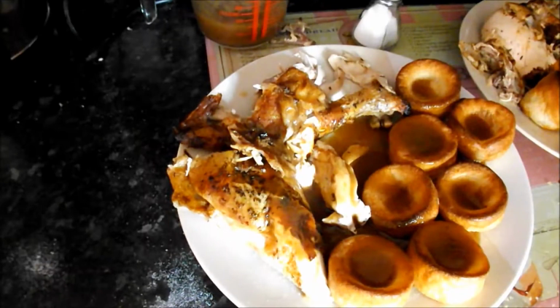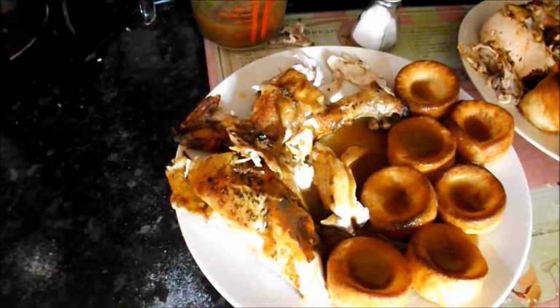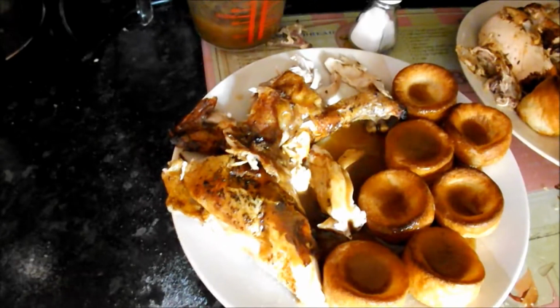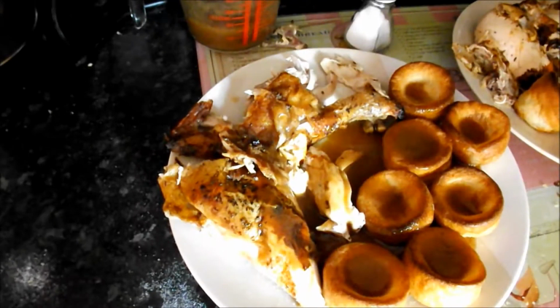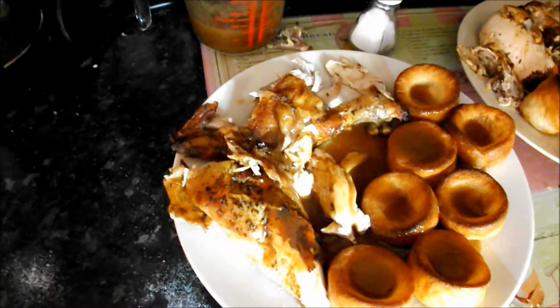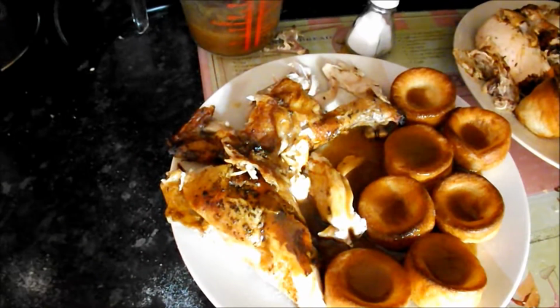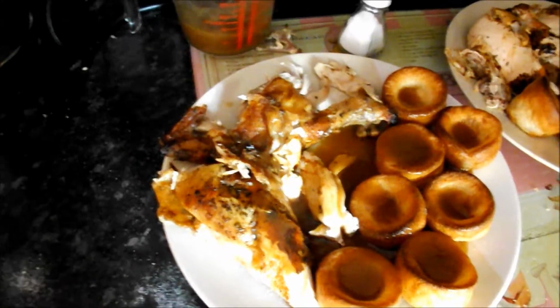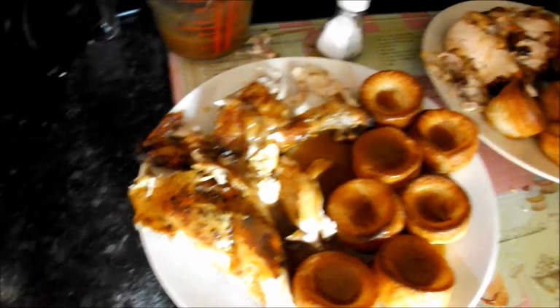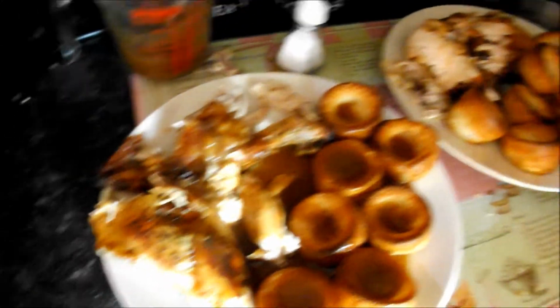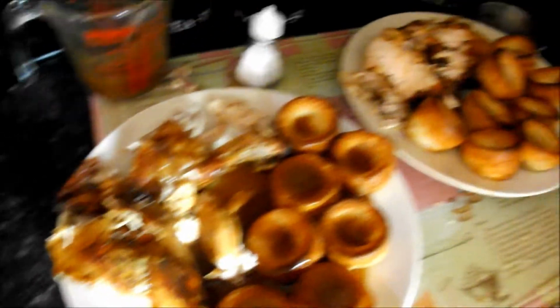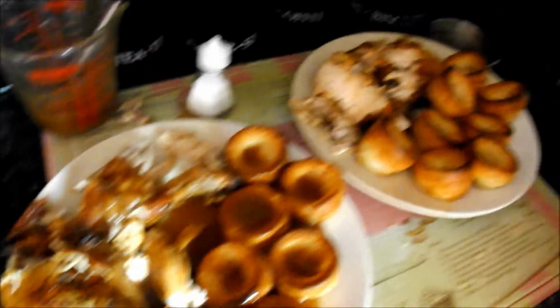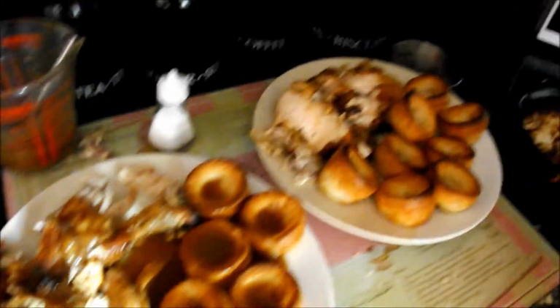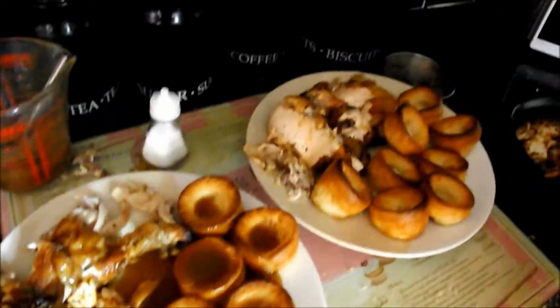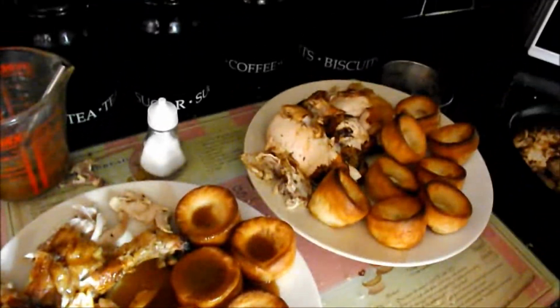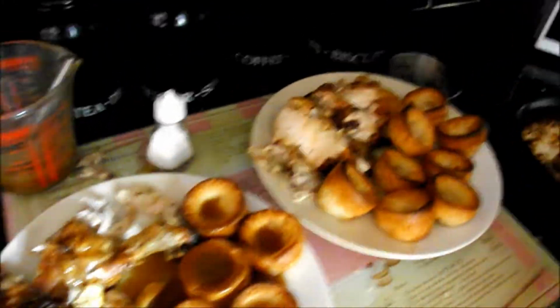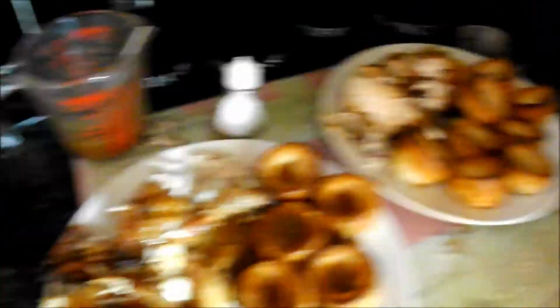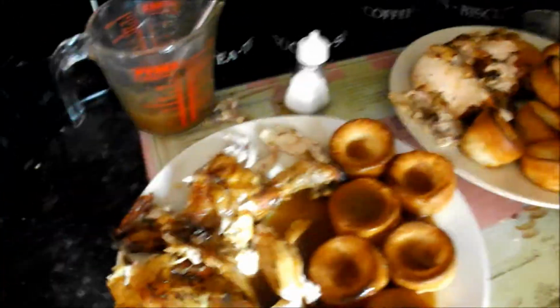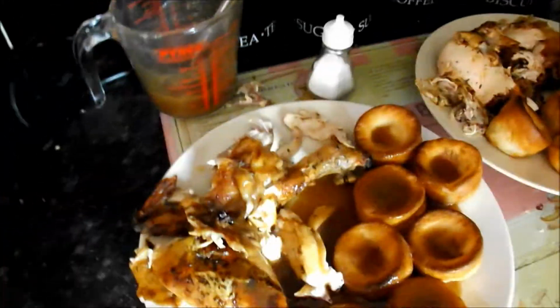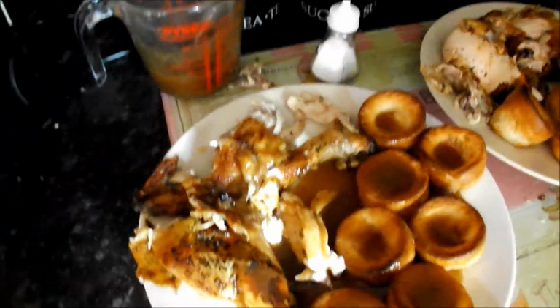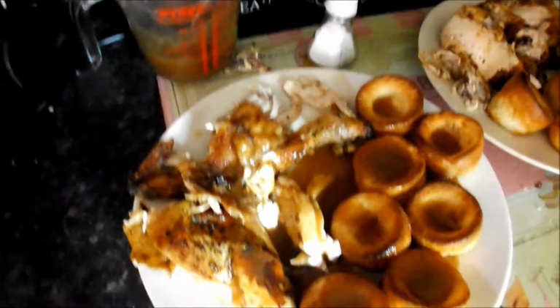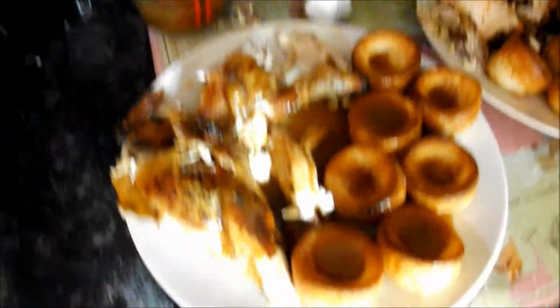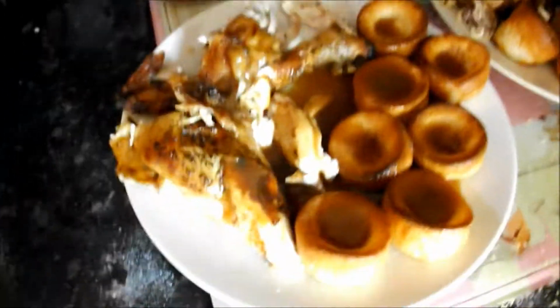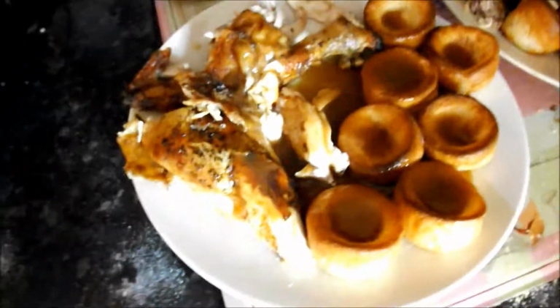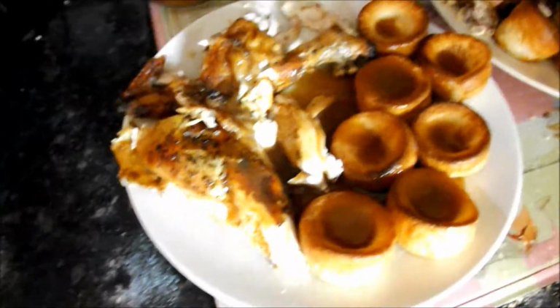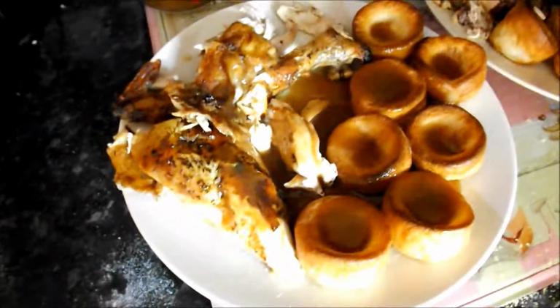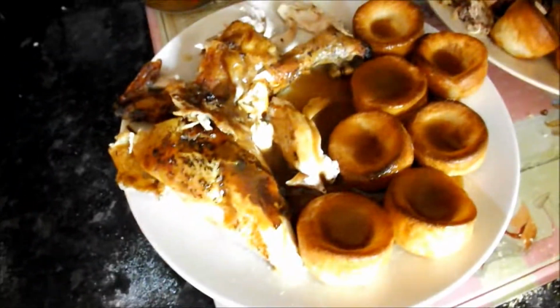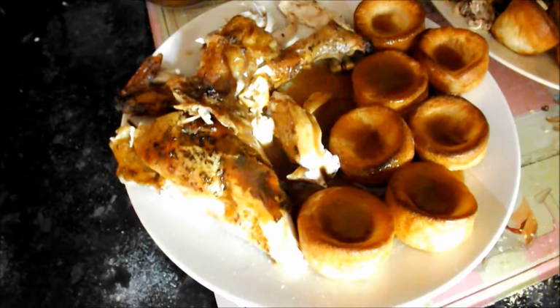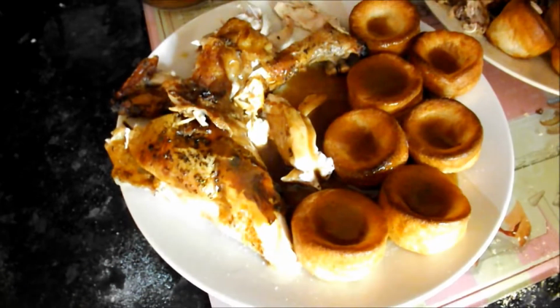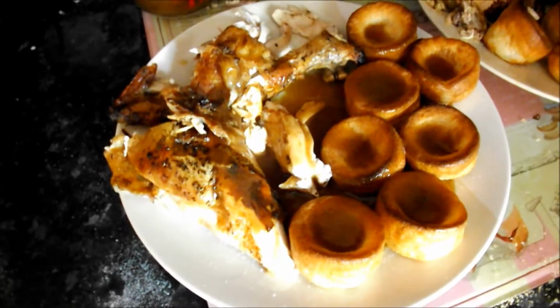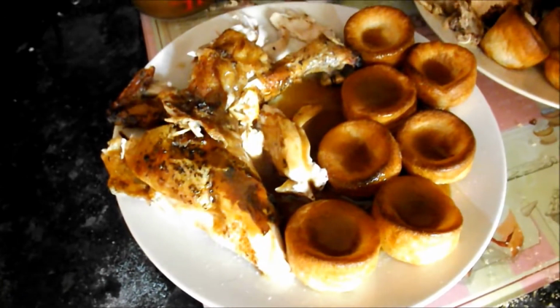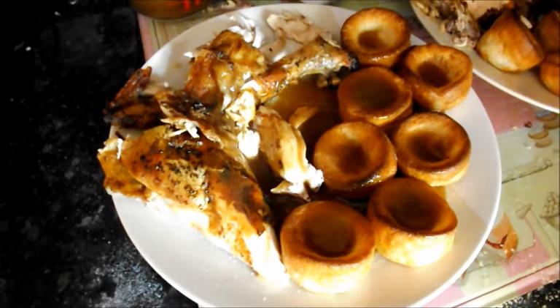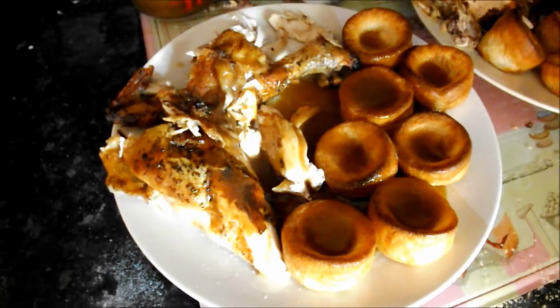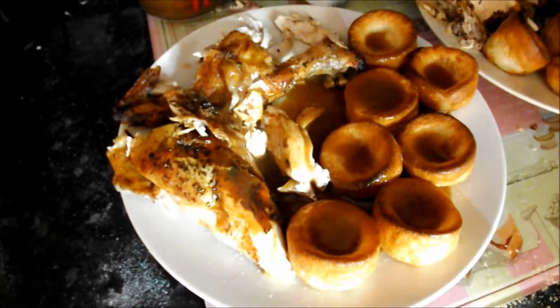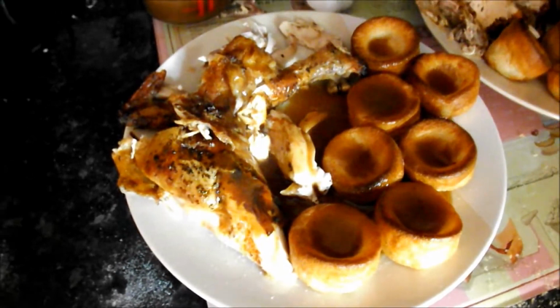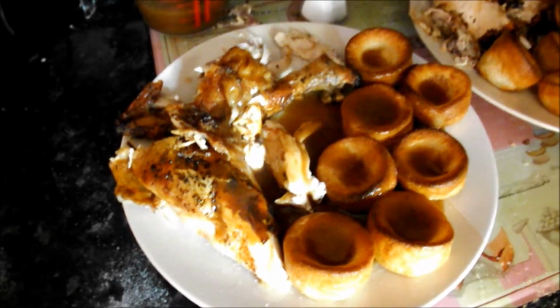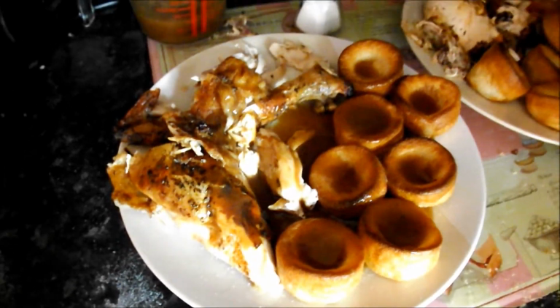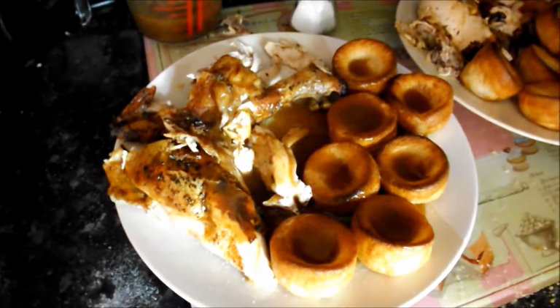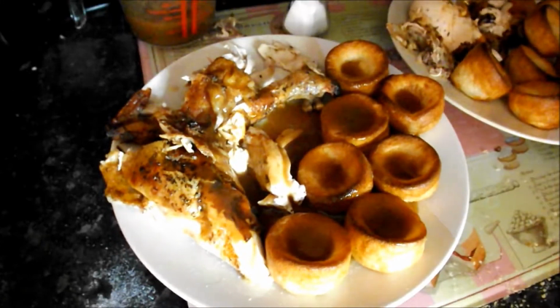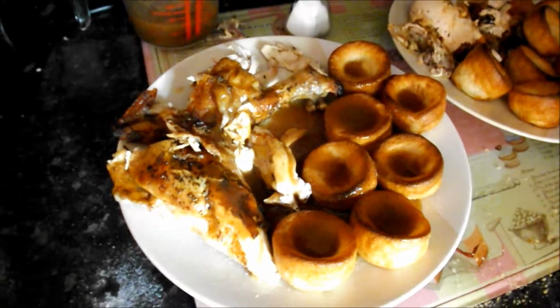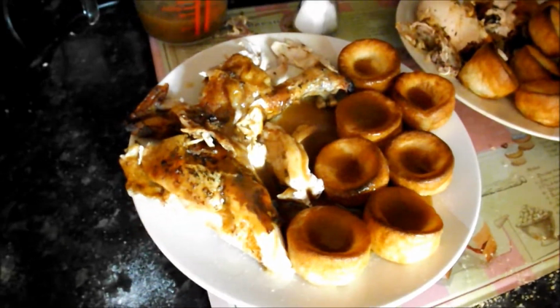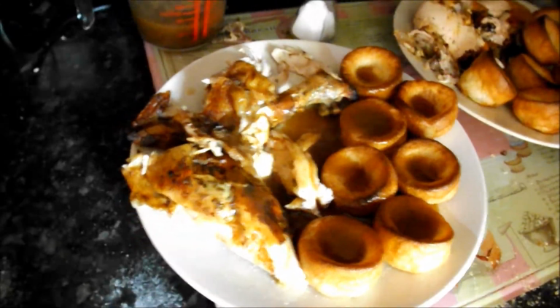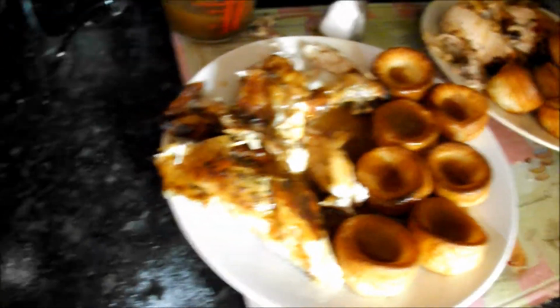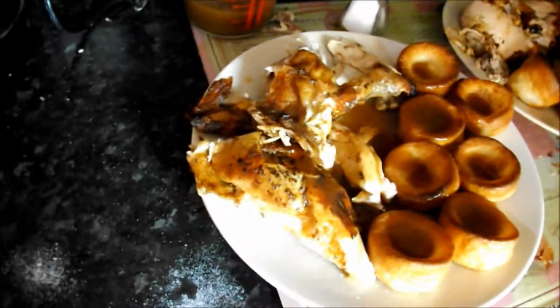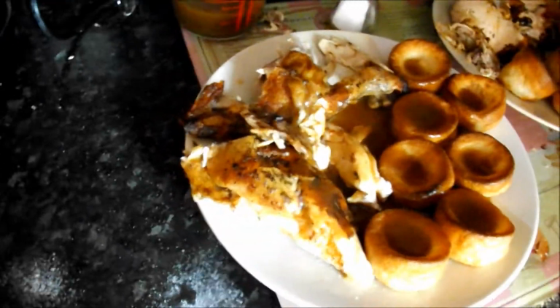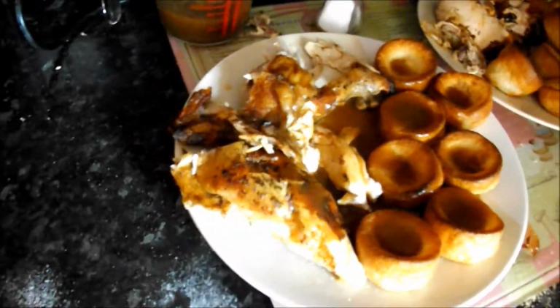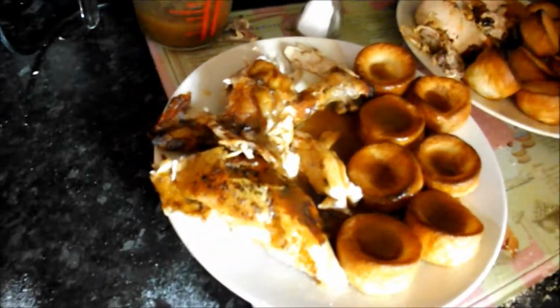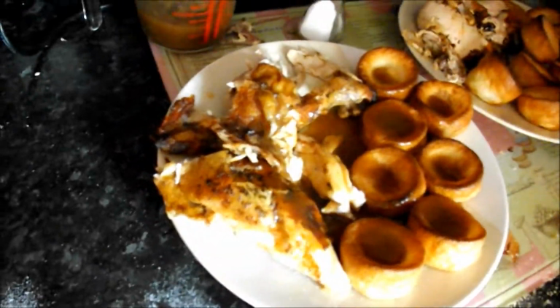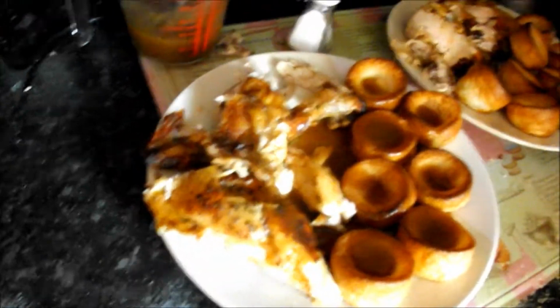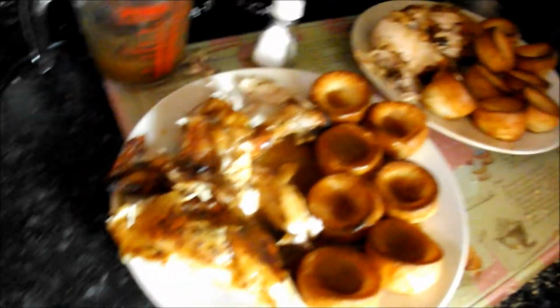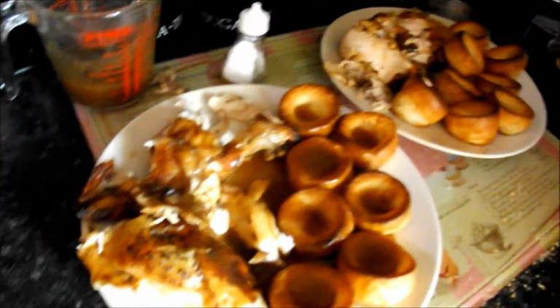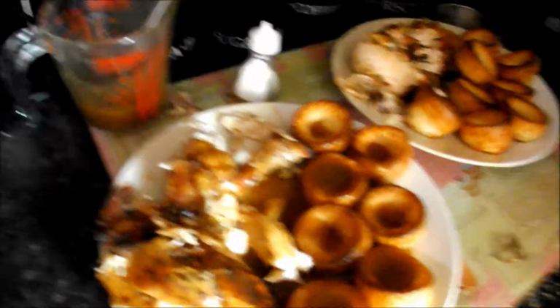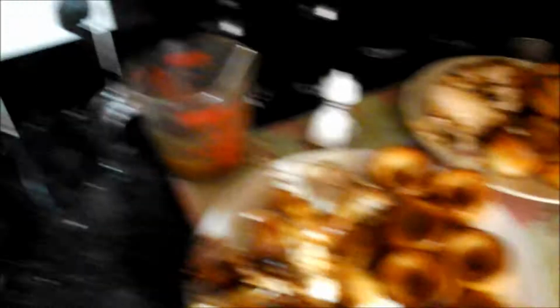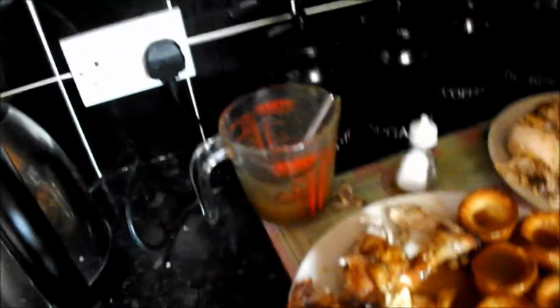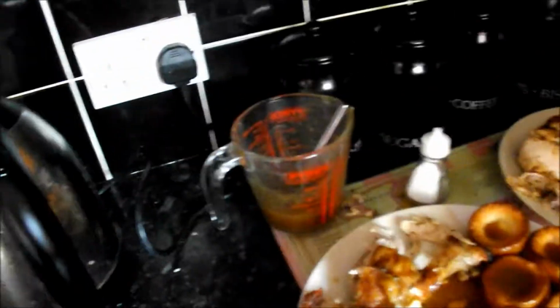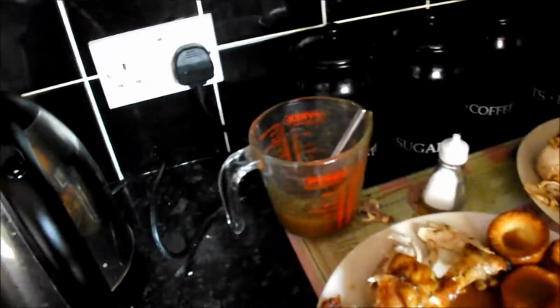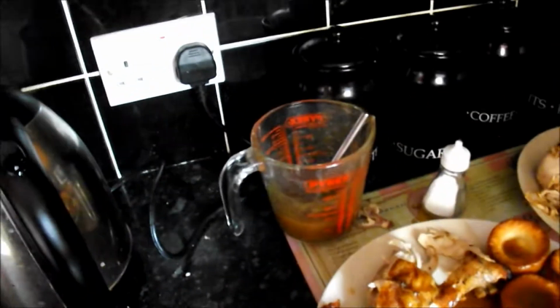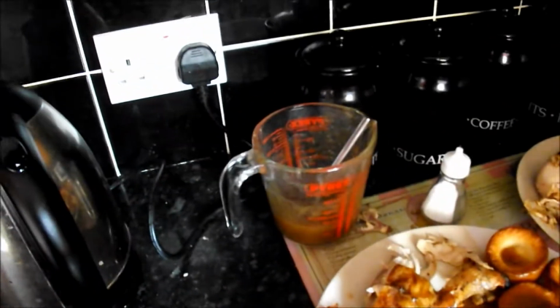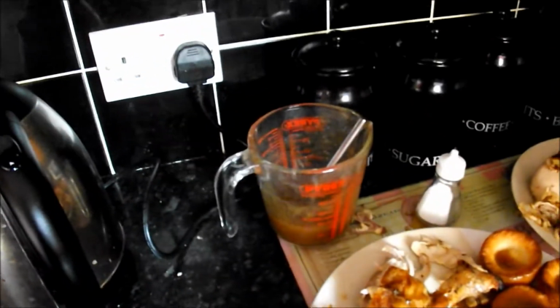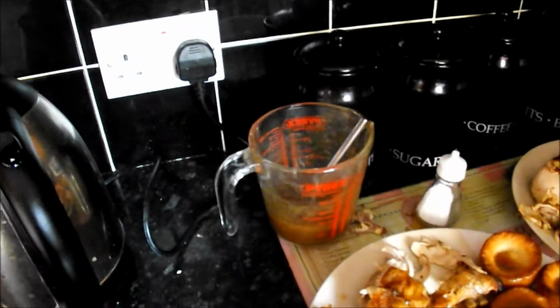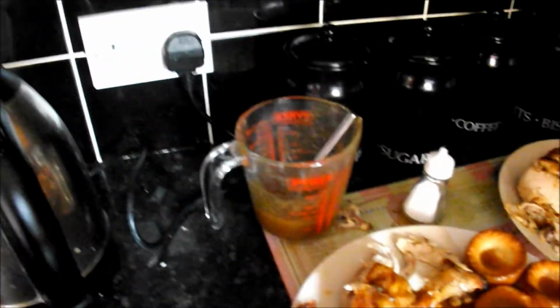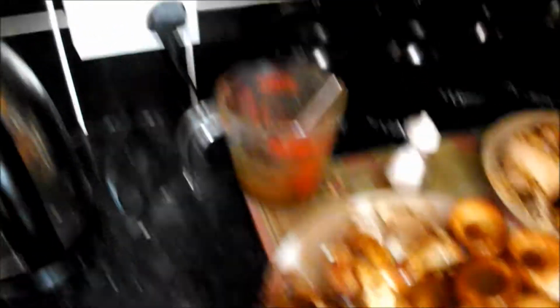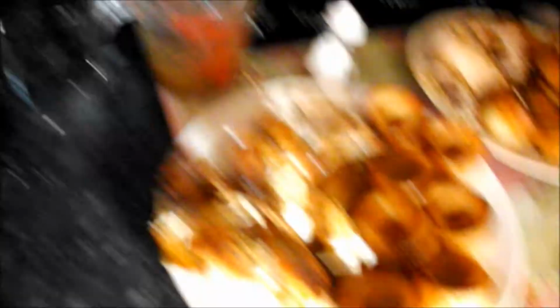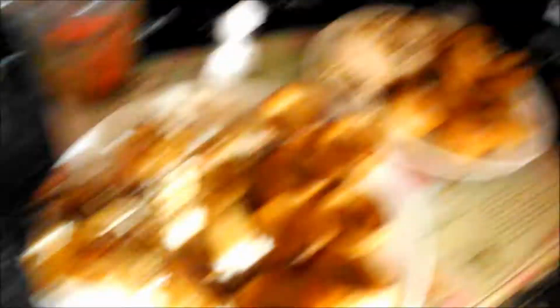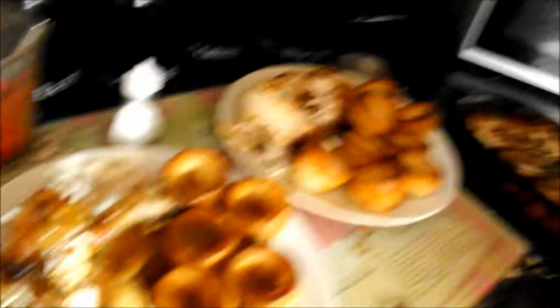So this is tea for tonight. It's just the roast chicken with Aldi's Yorkshire puddings and some Bisto chicken gravy.